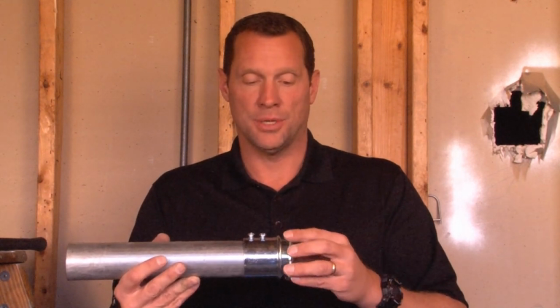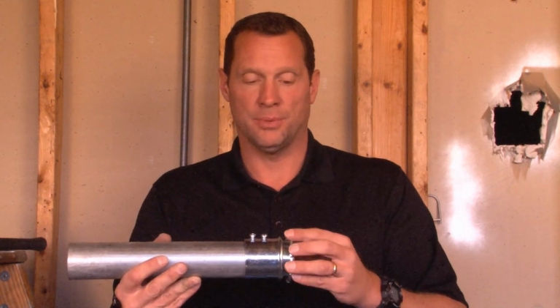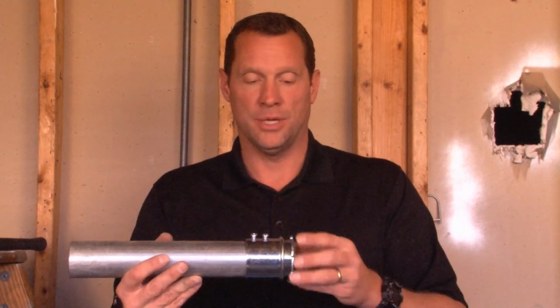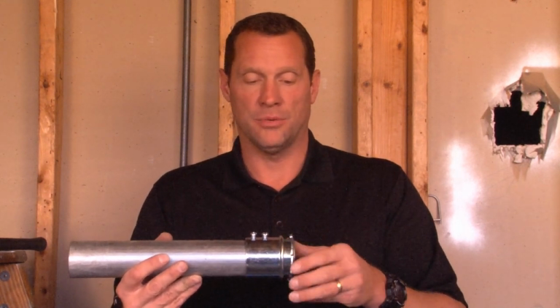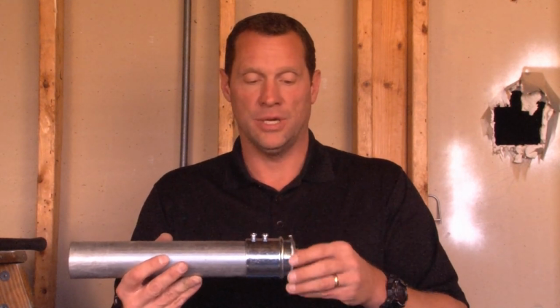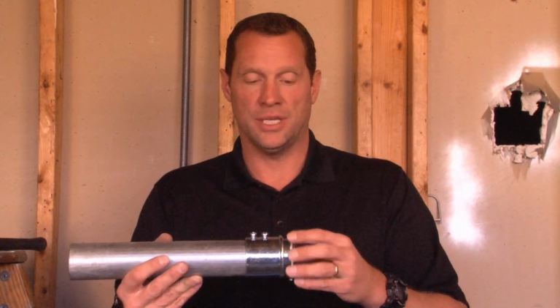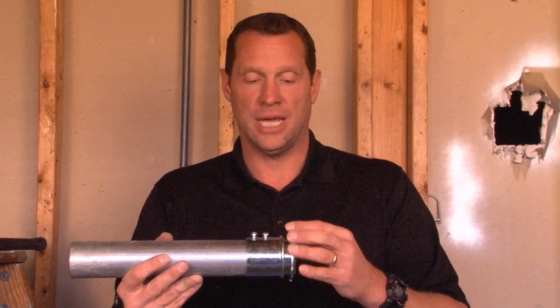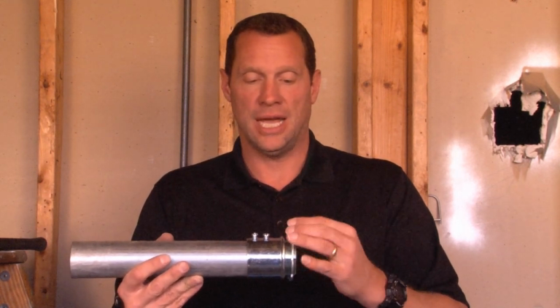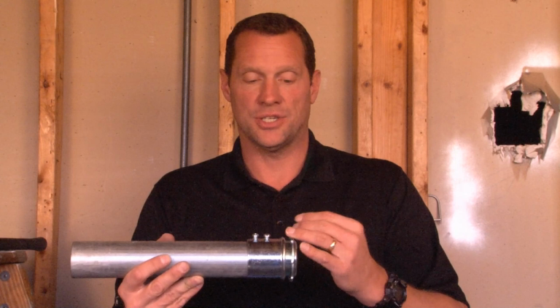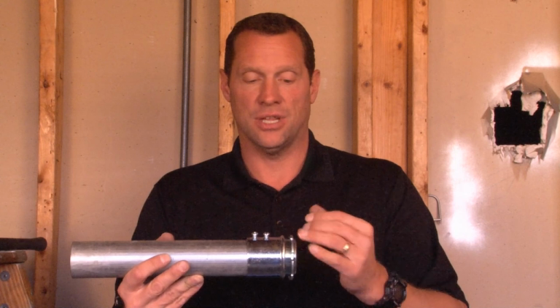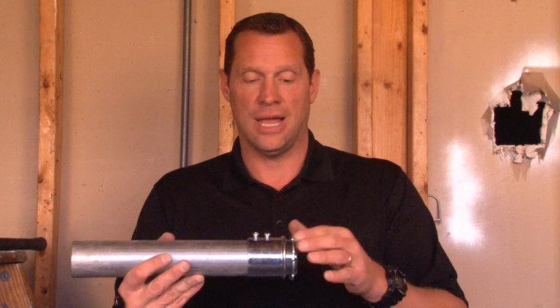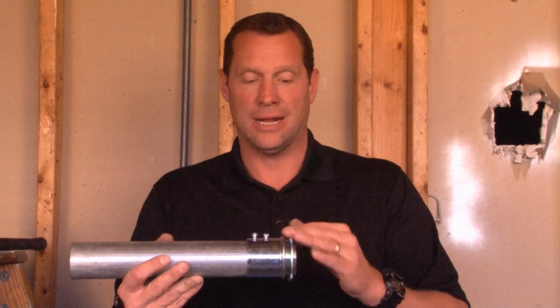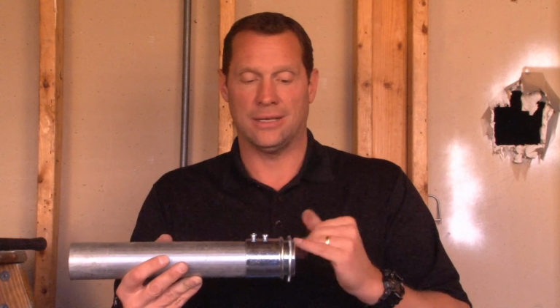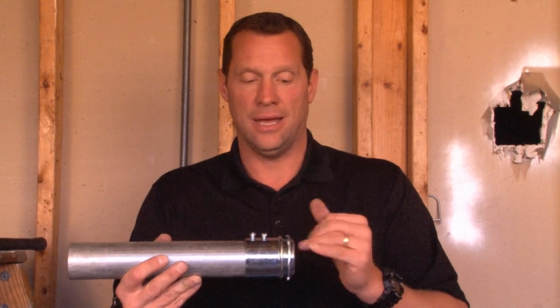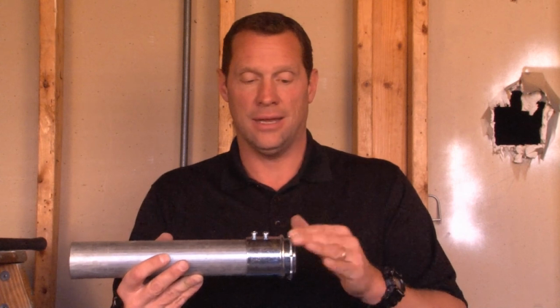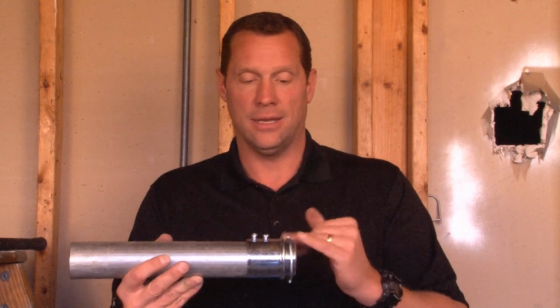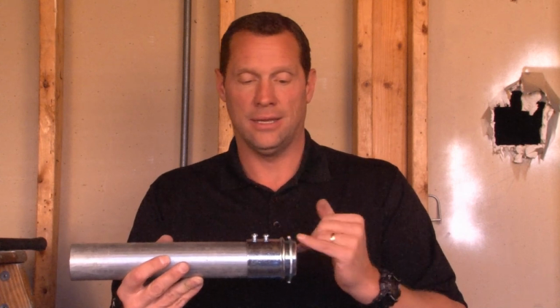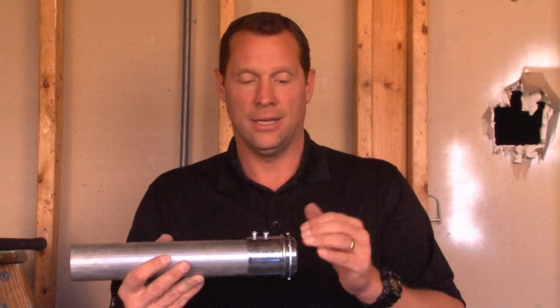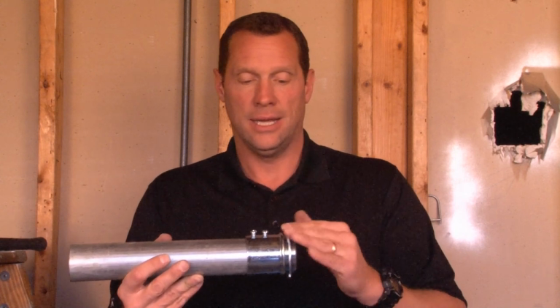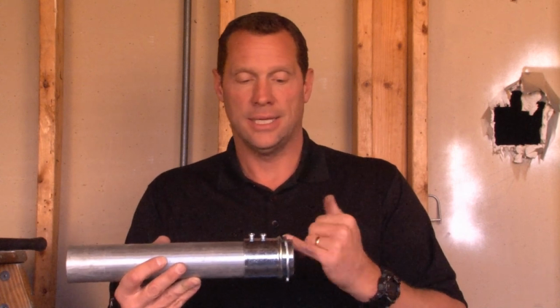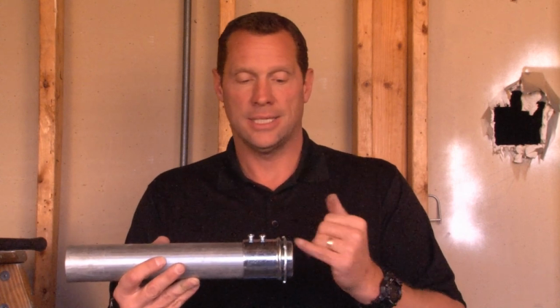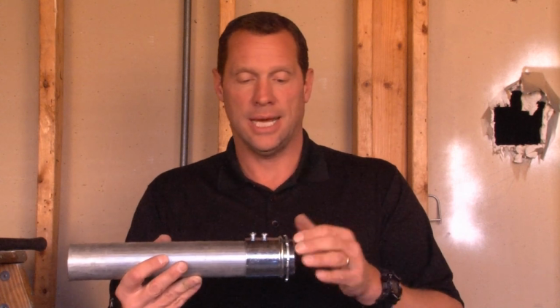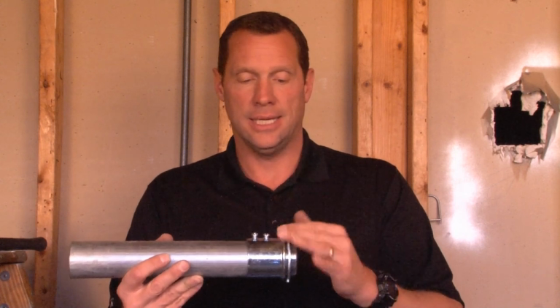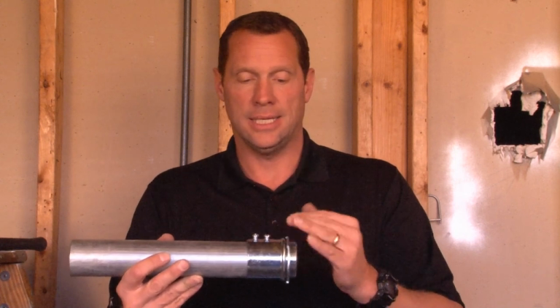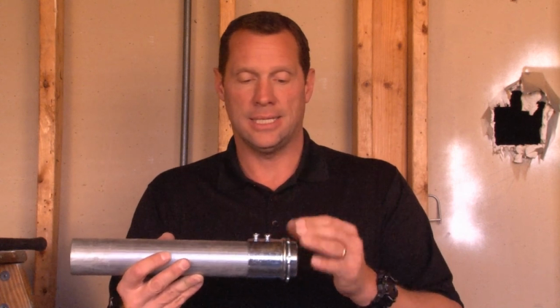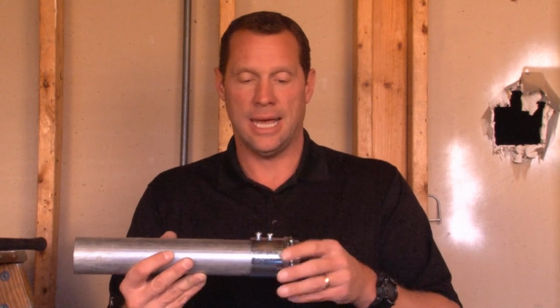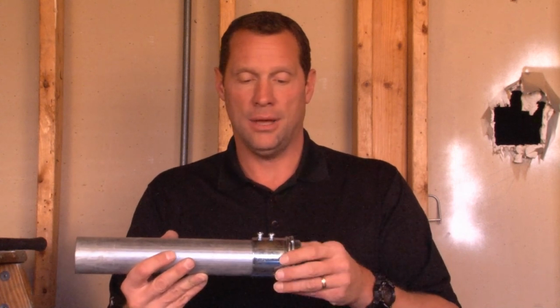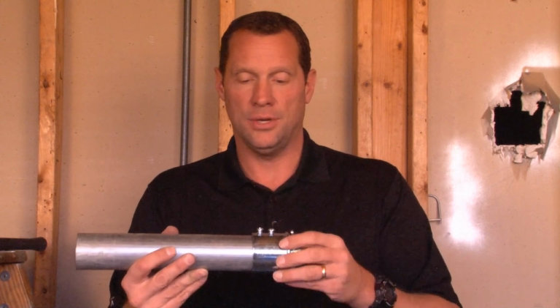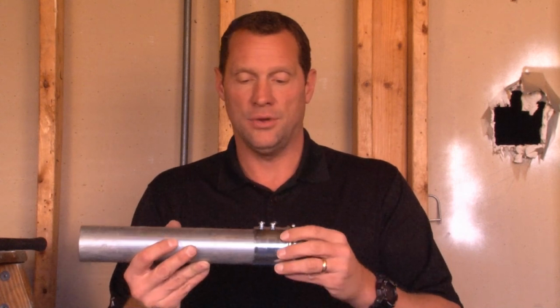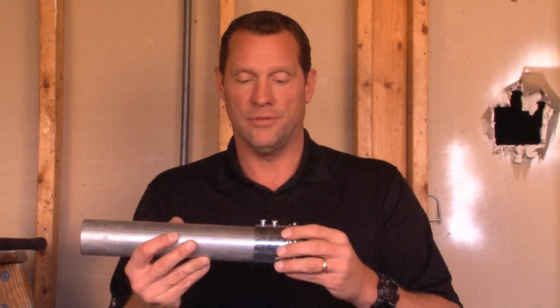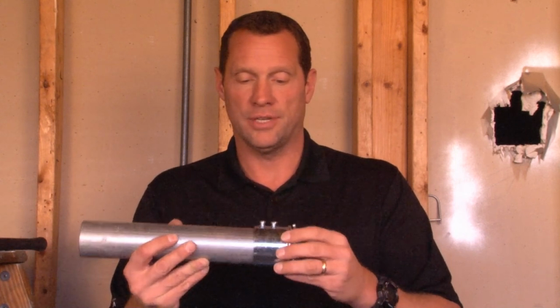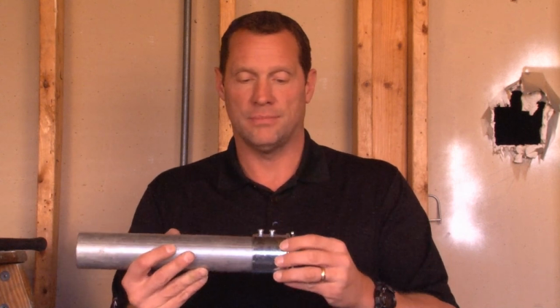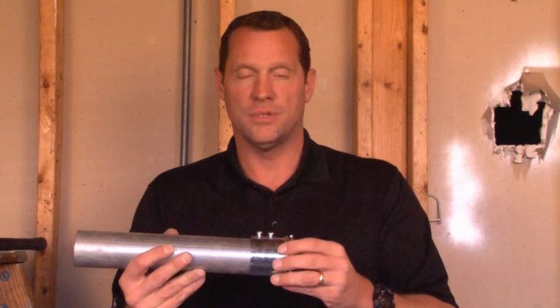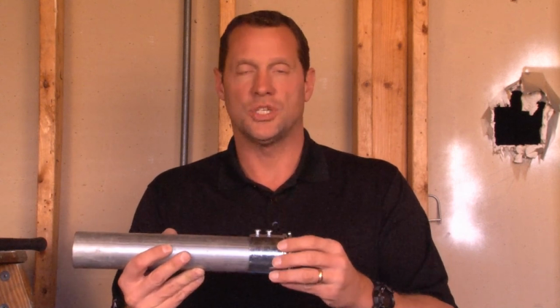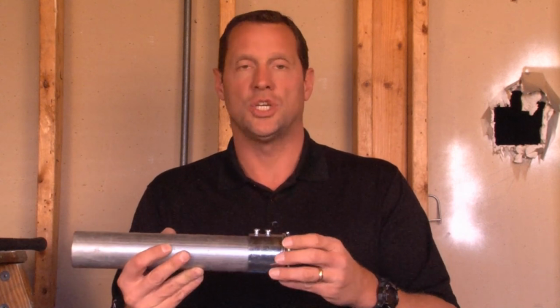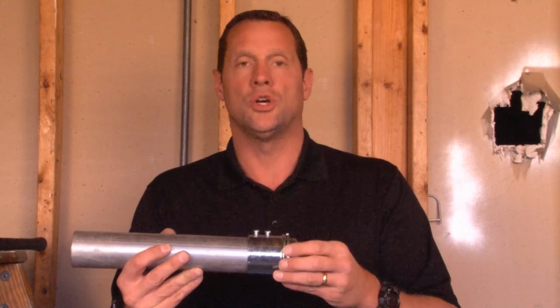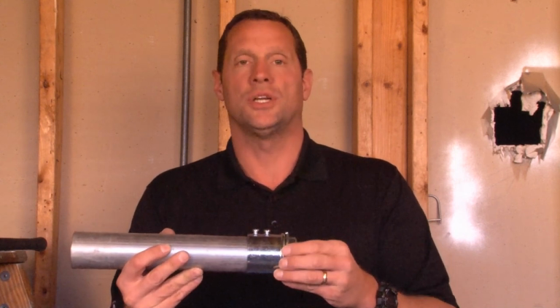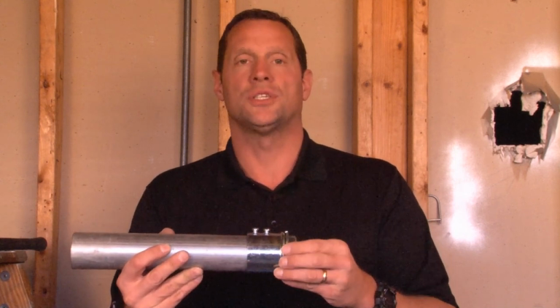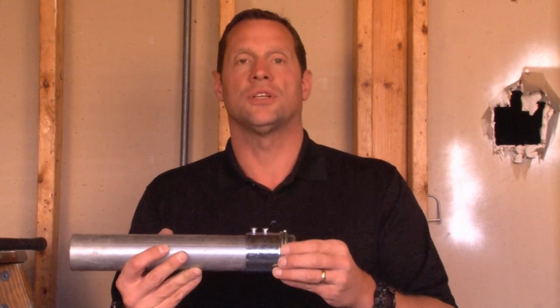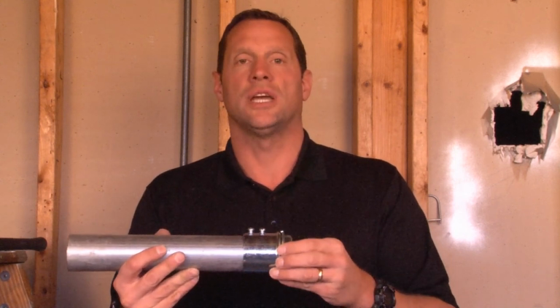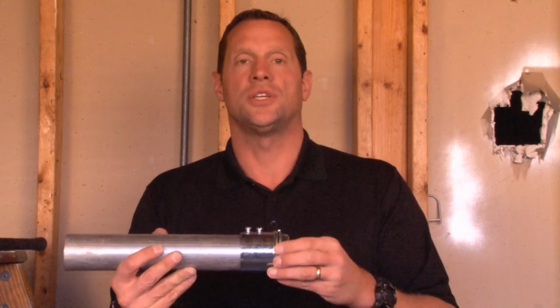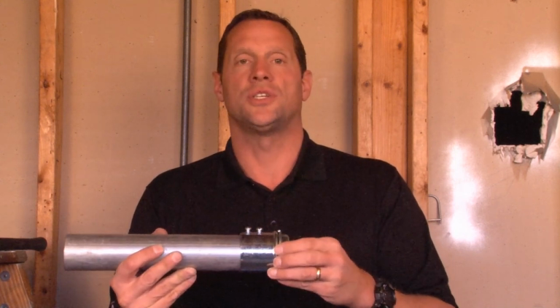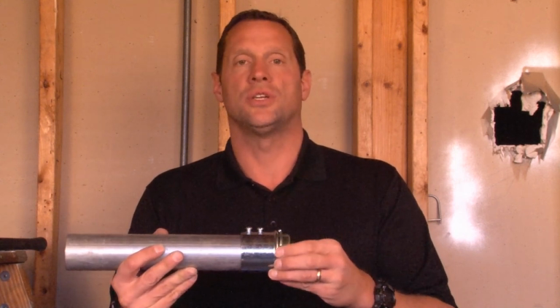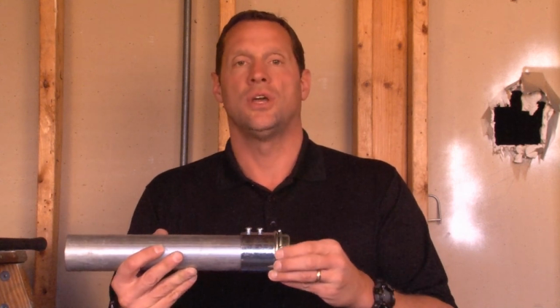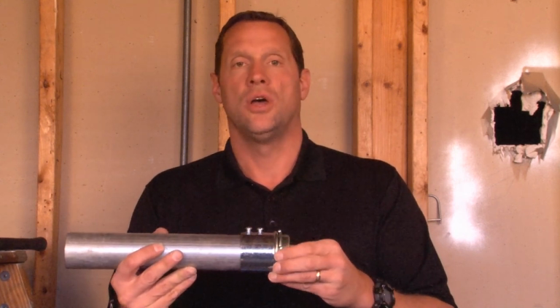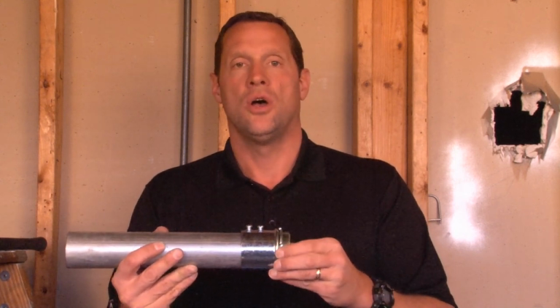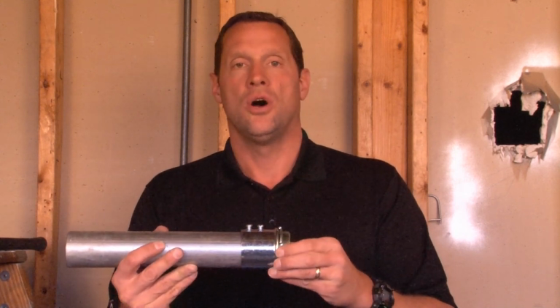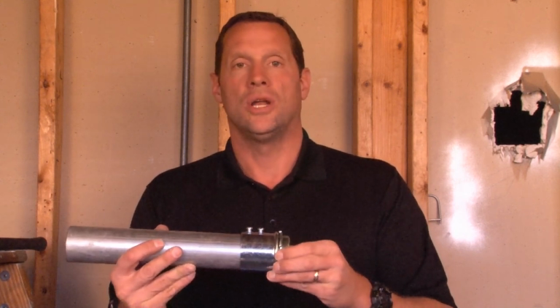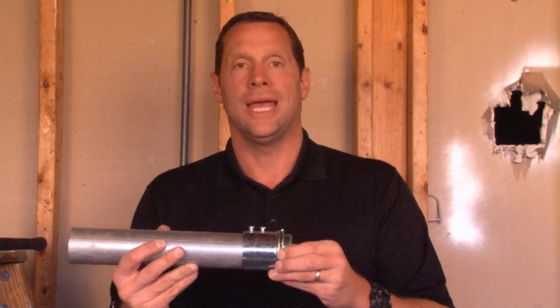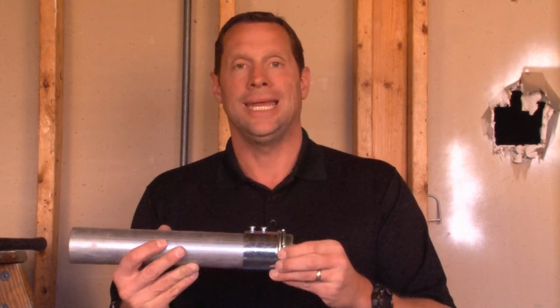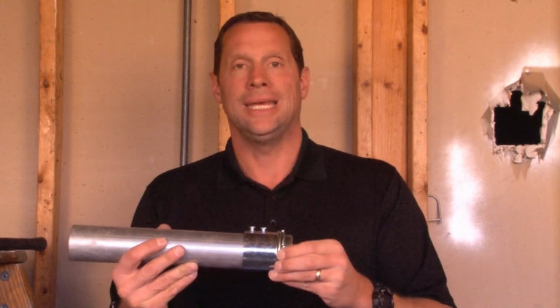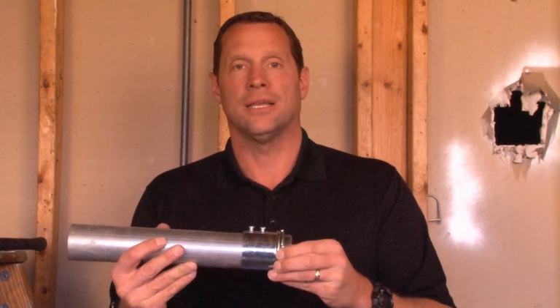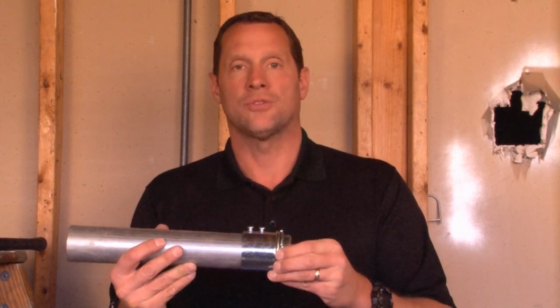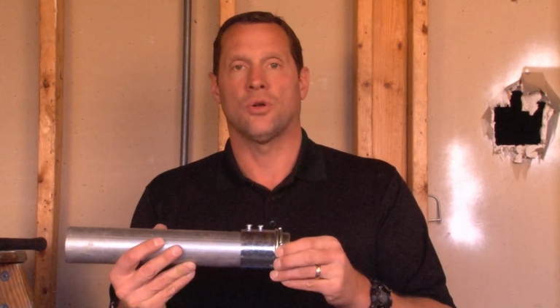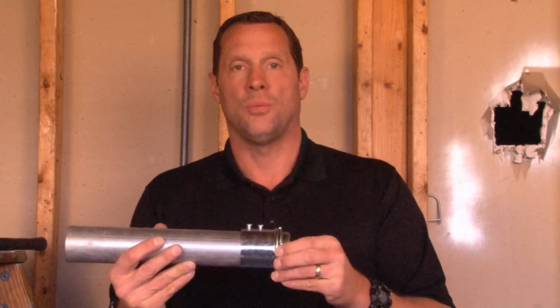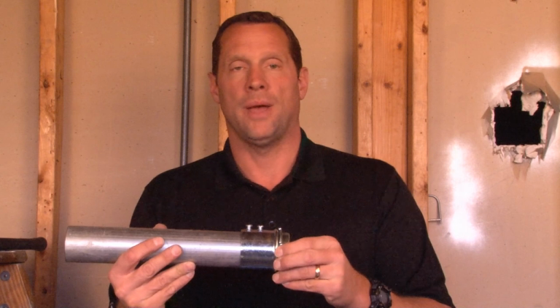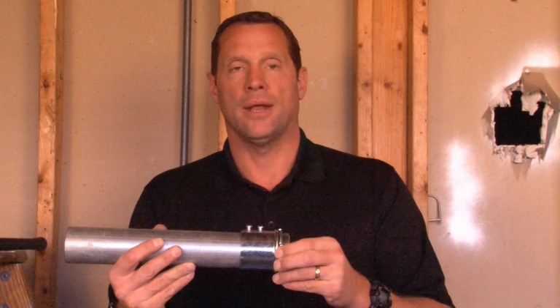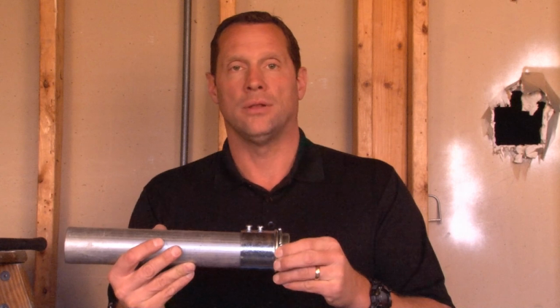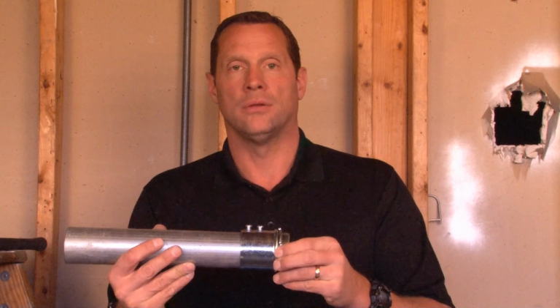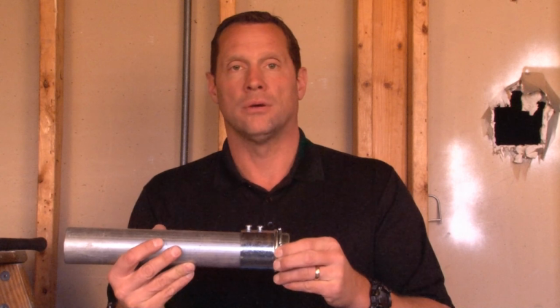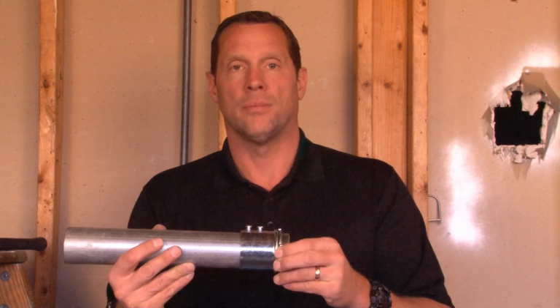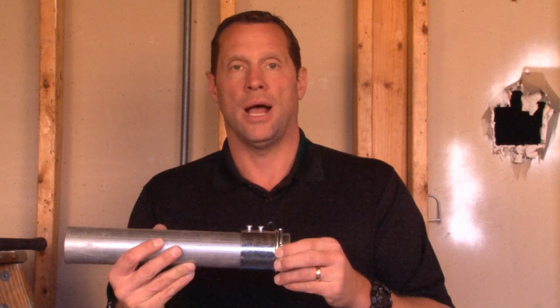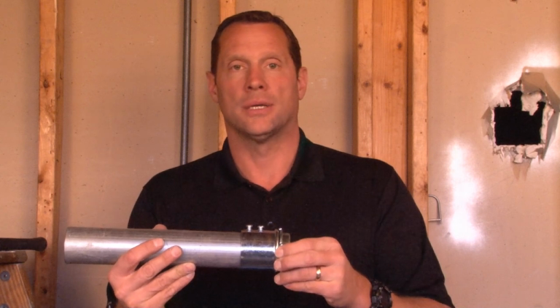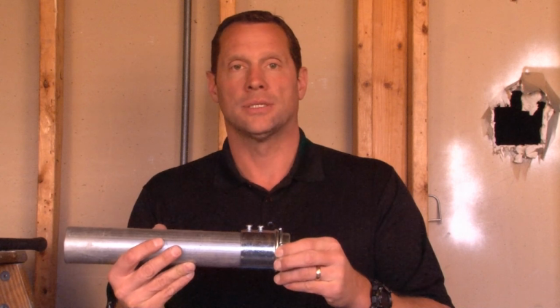you simply reattach the lock nut, tighten it down, and you have a secure installation on any electrical panel or box.